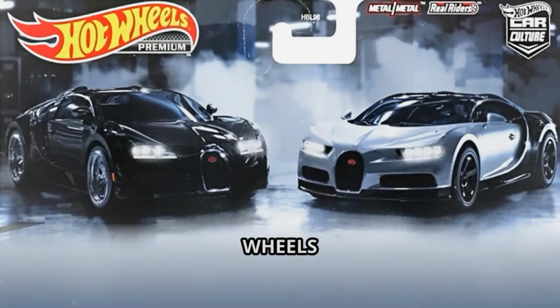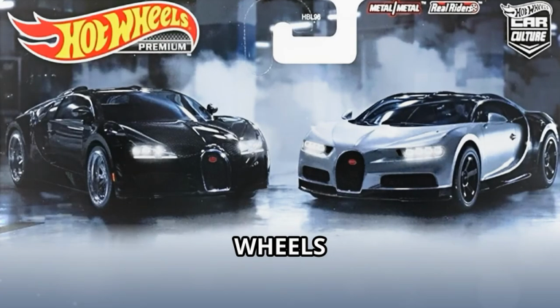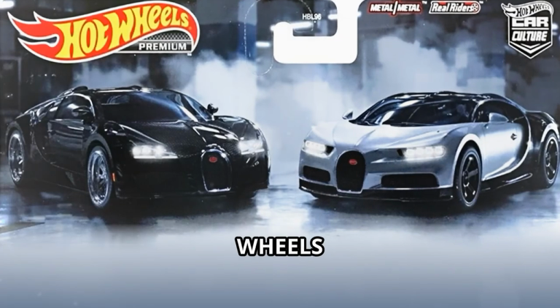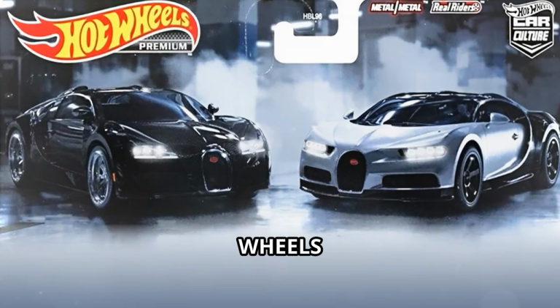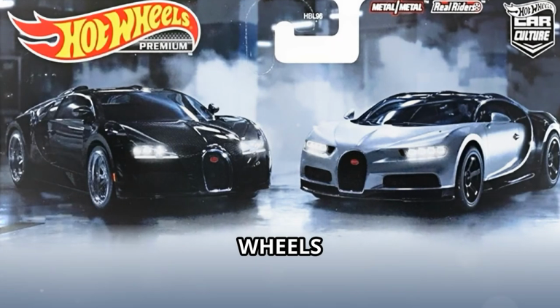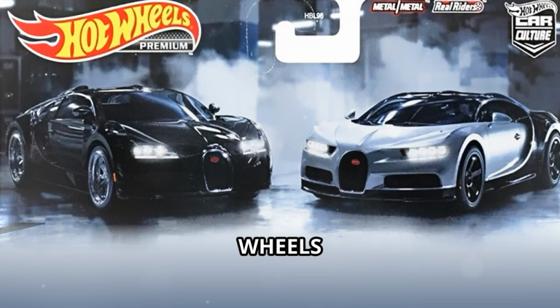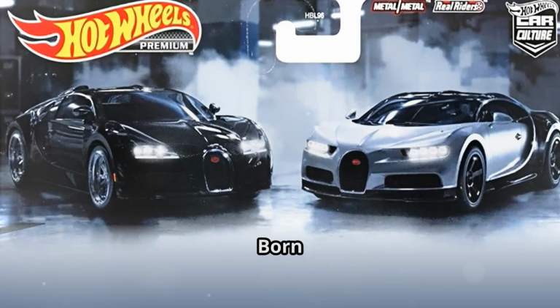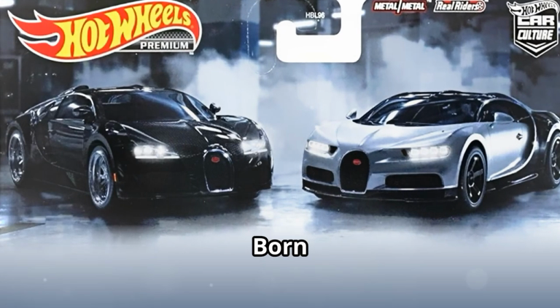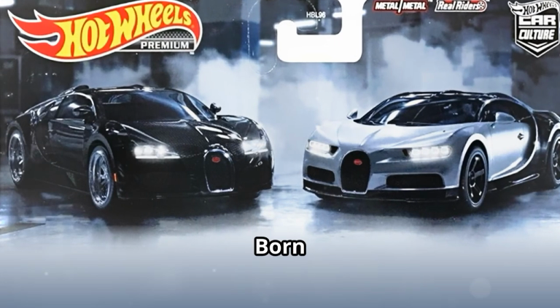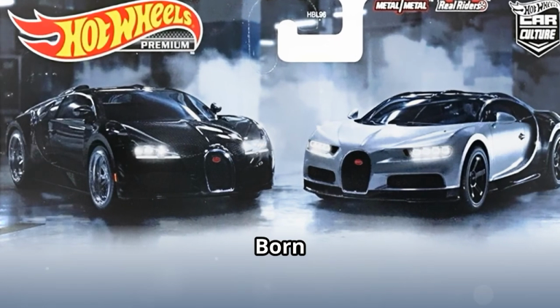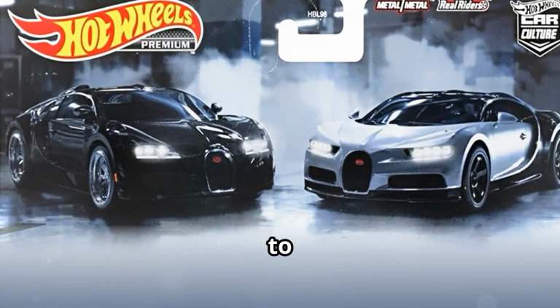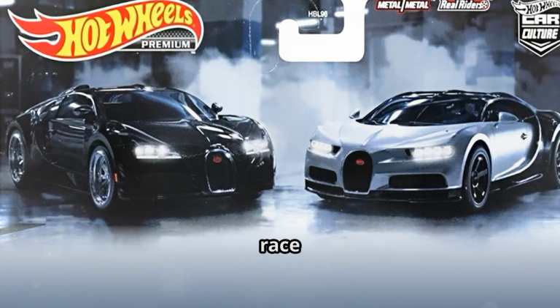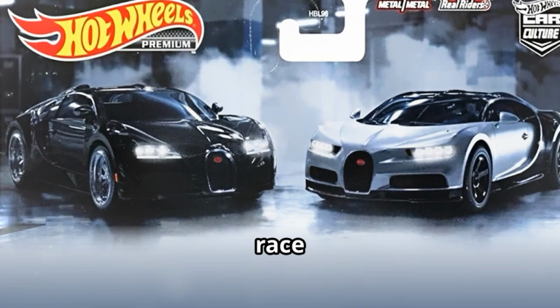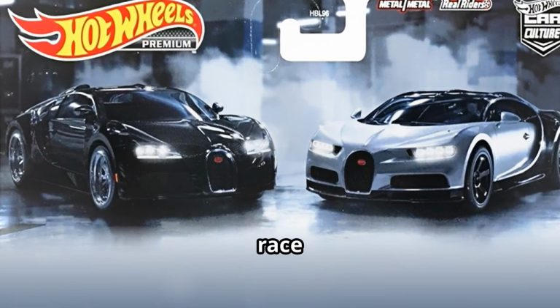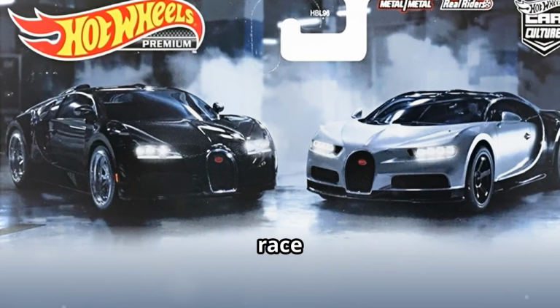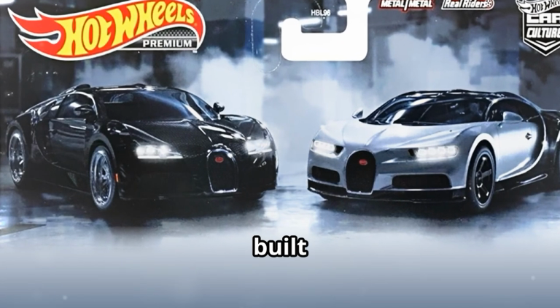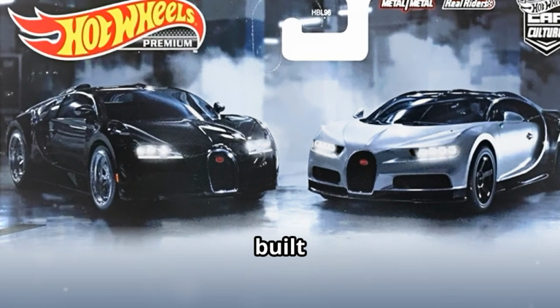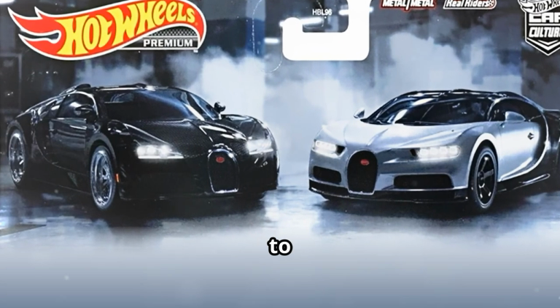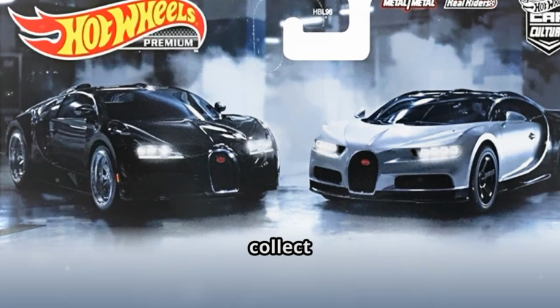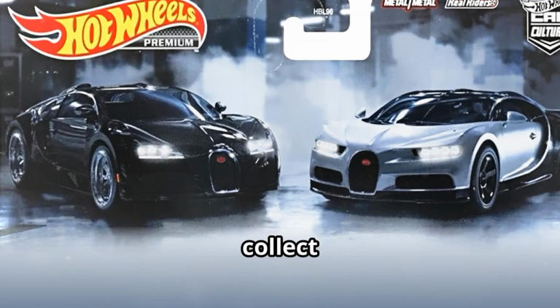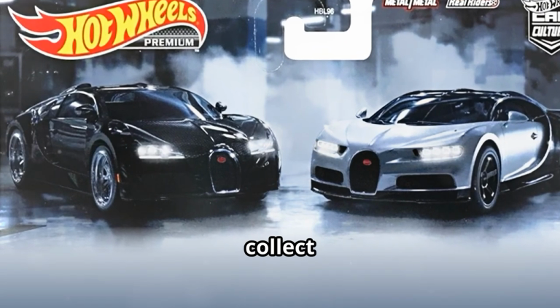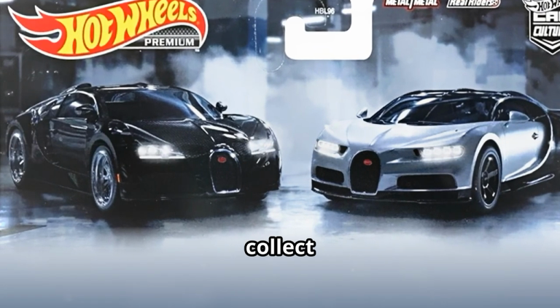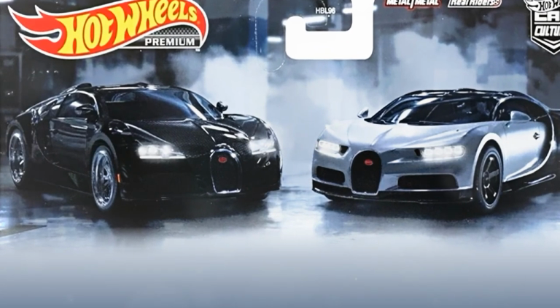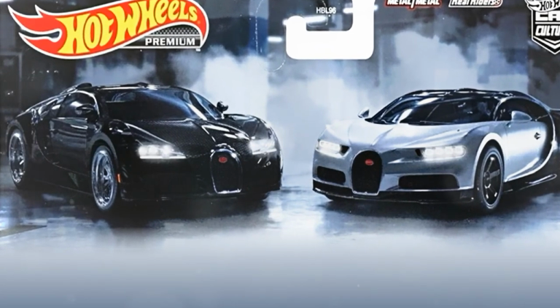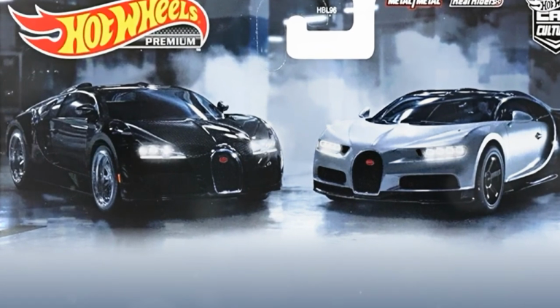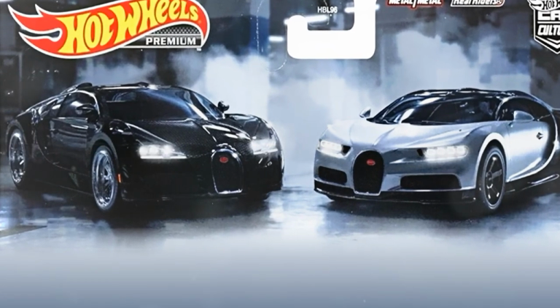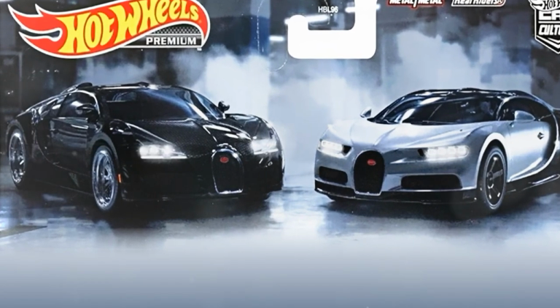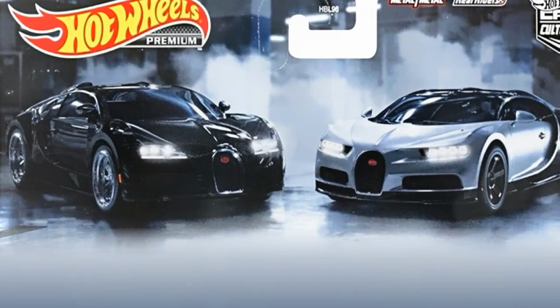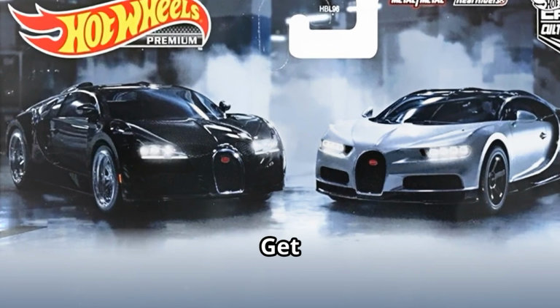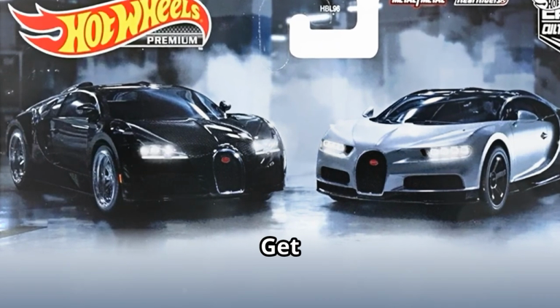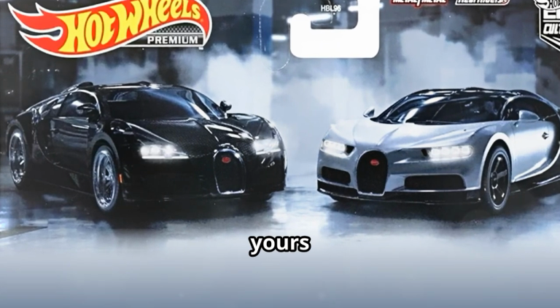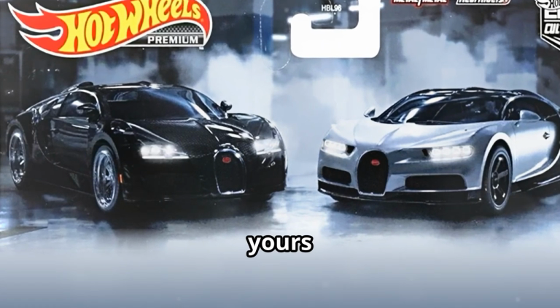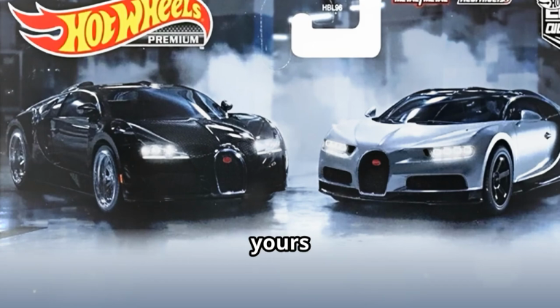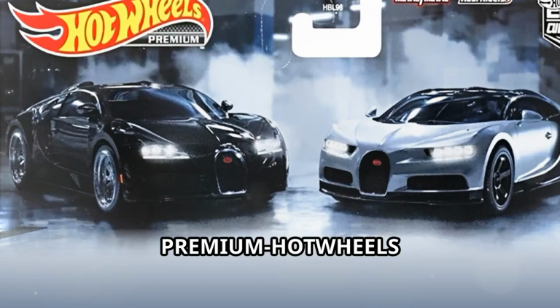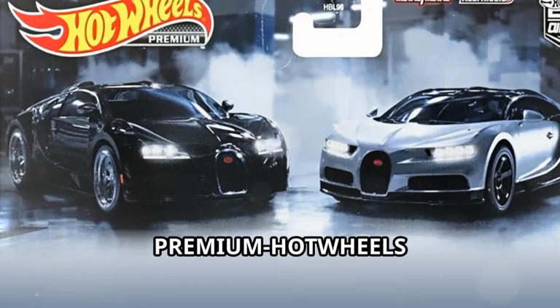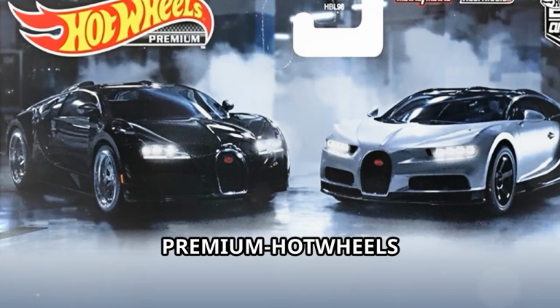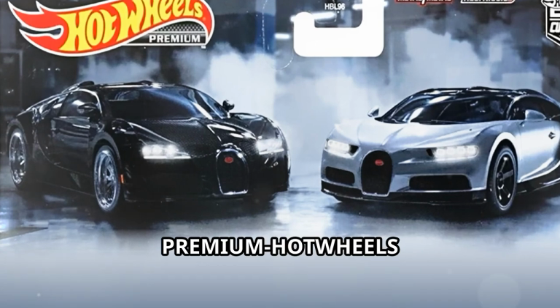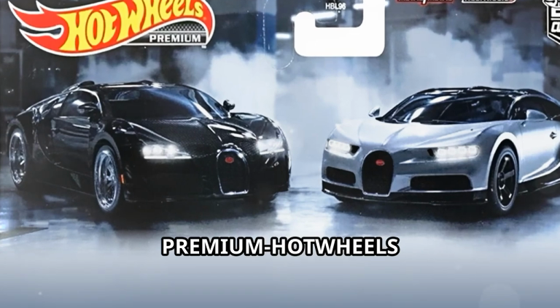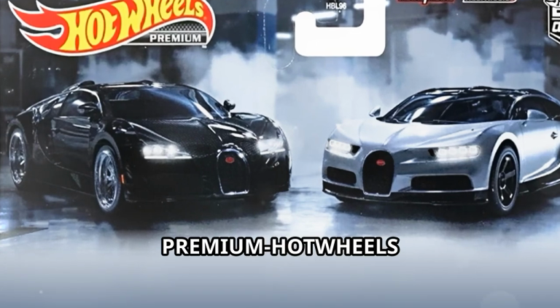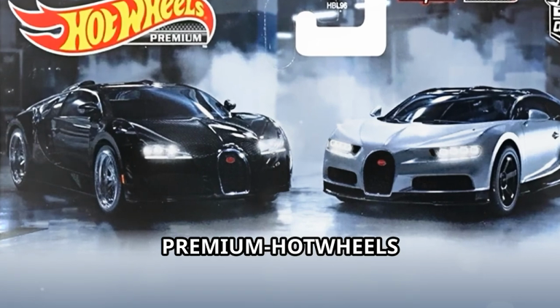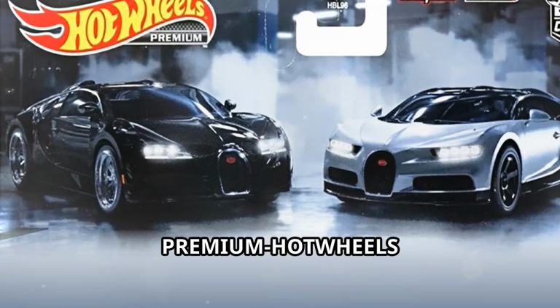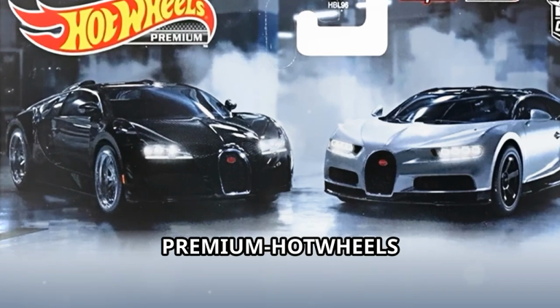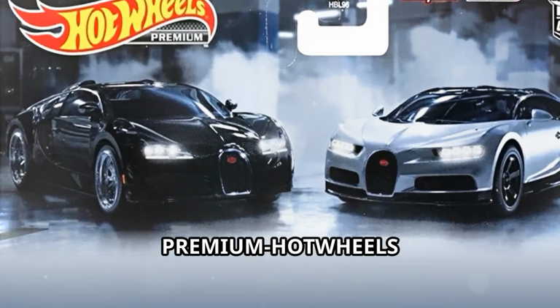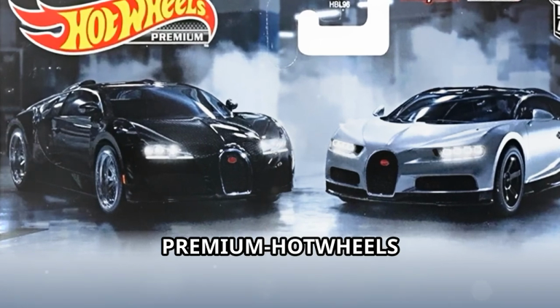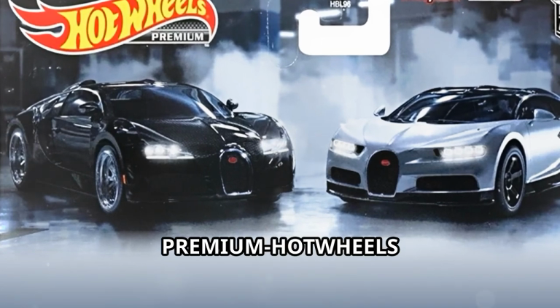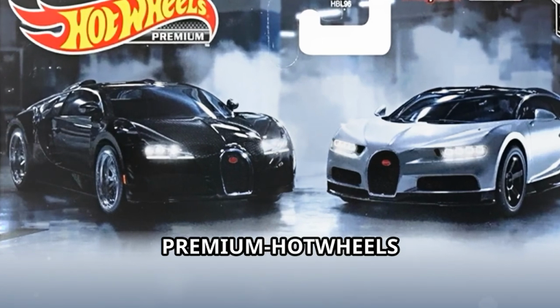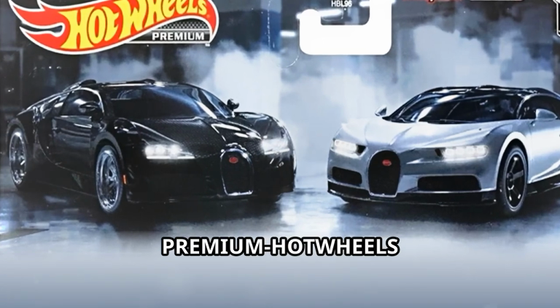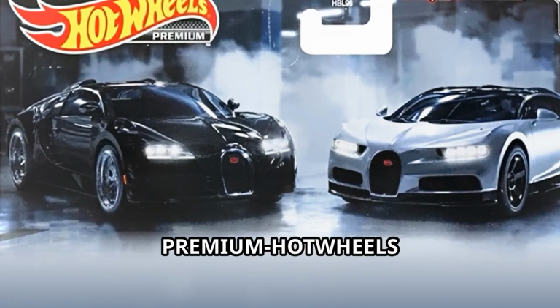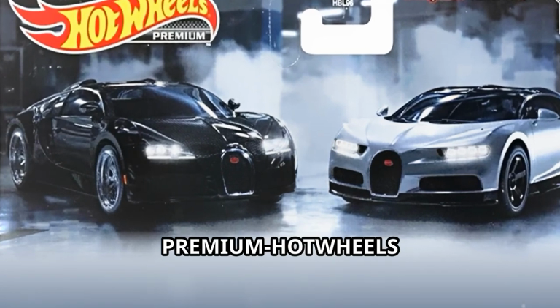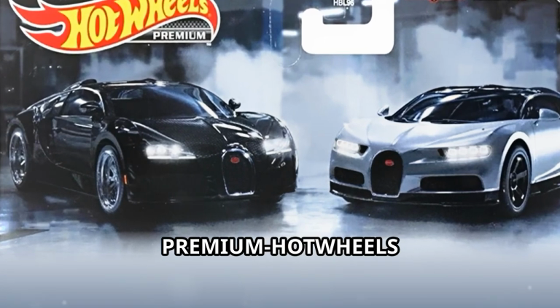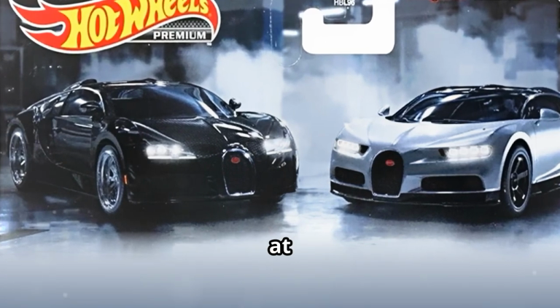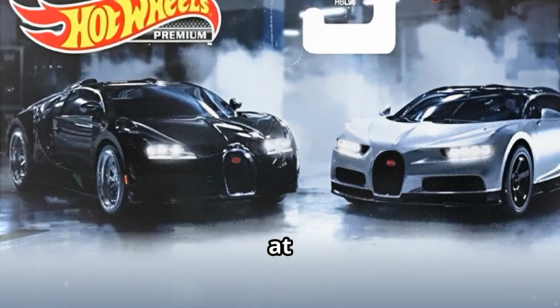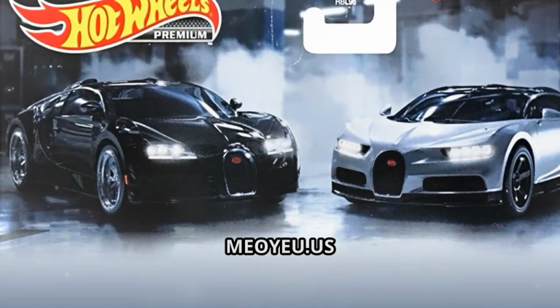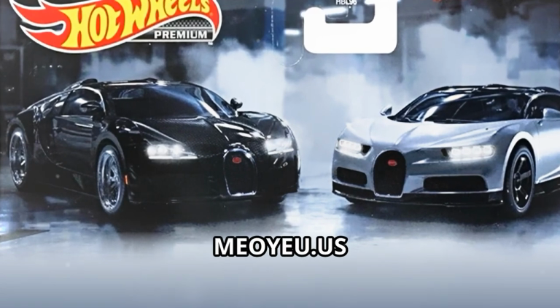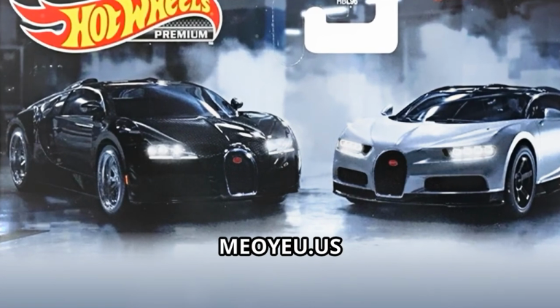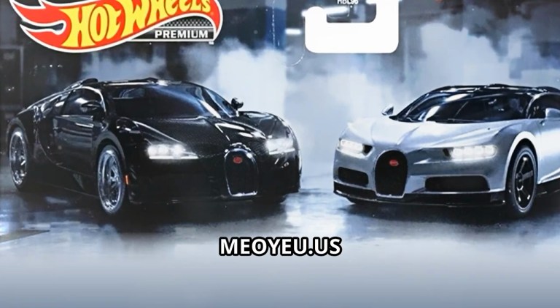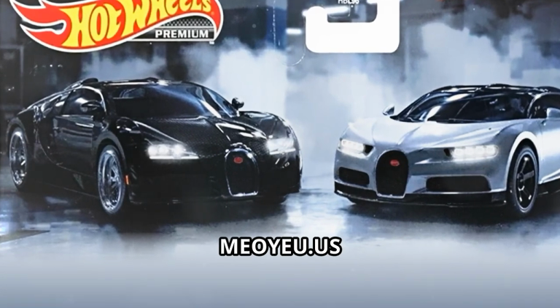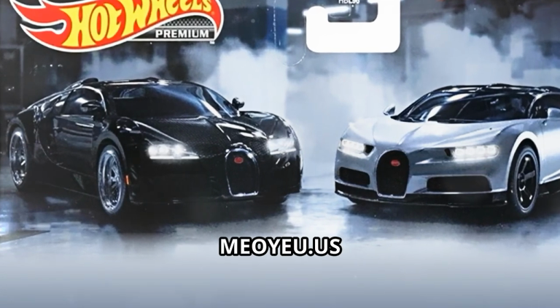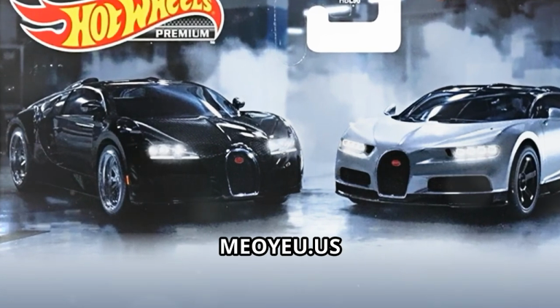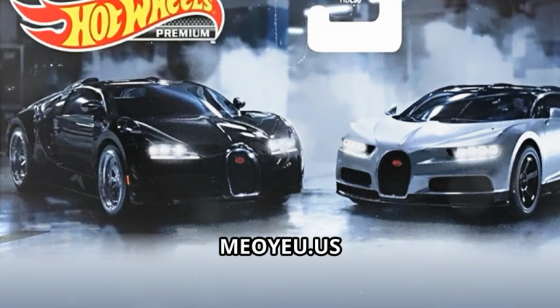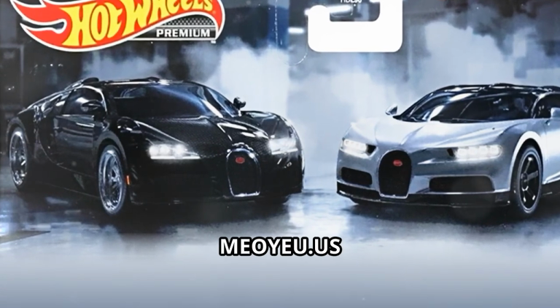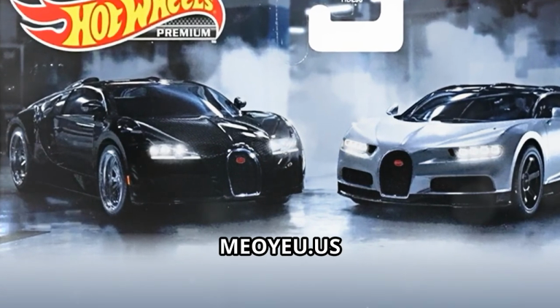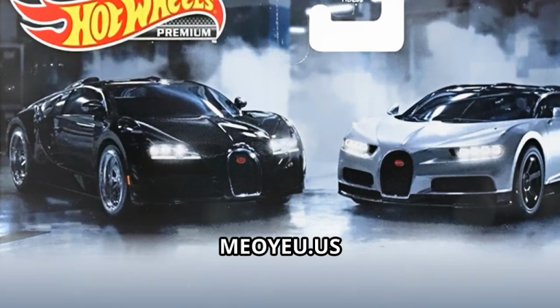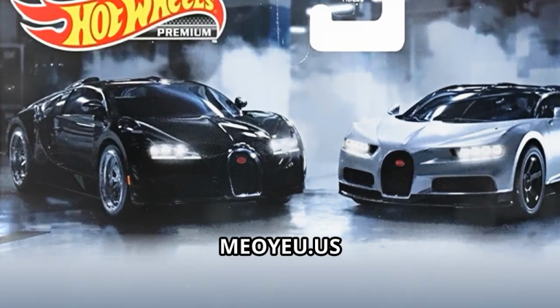Hot Wheels — born to race, built to collect. Get yours Premium Hot Wheels at Mio U.S. Shop.